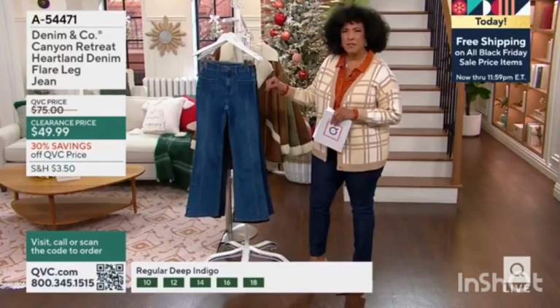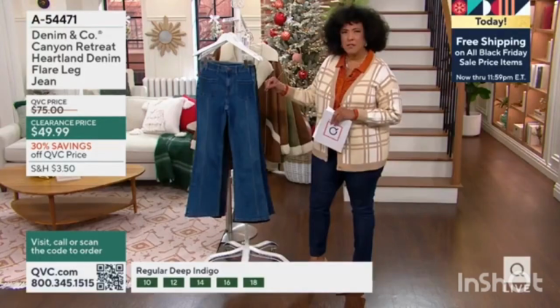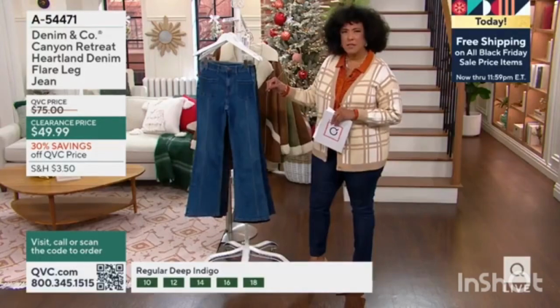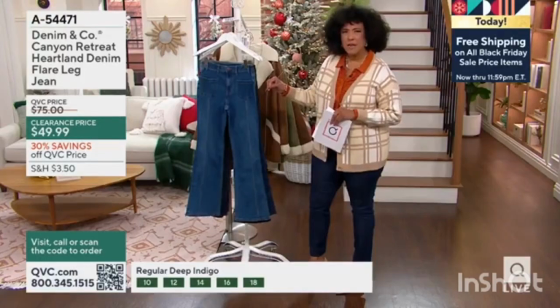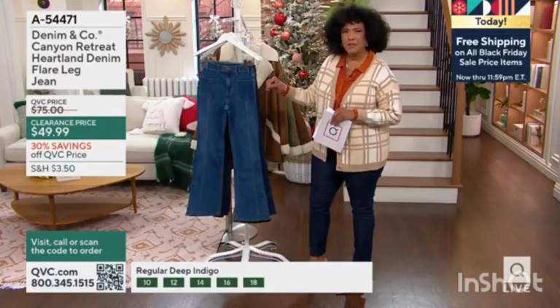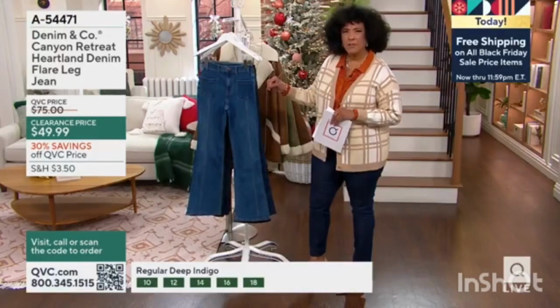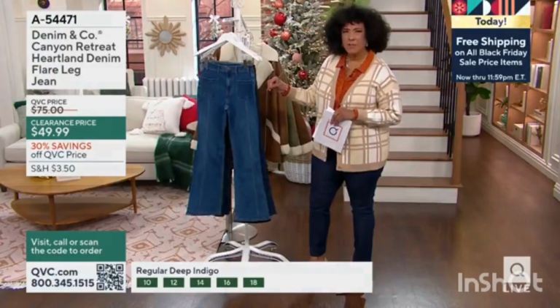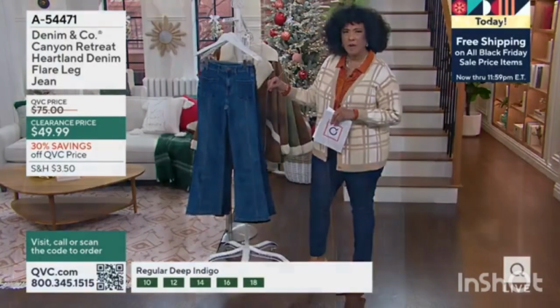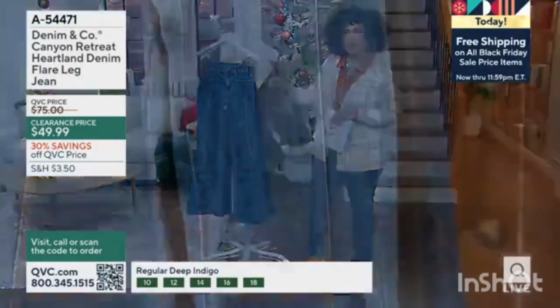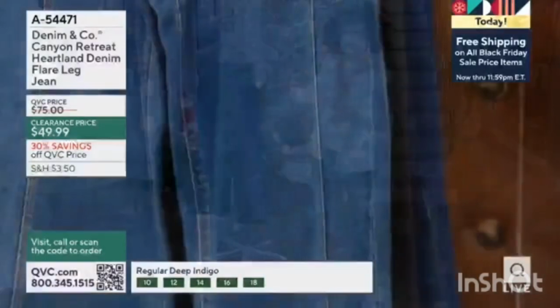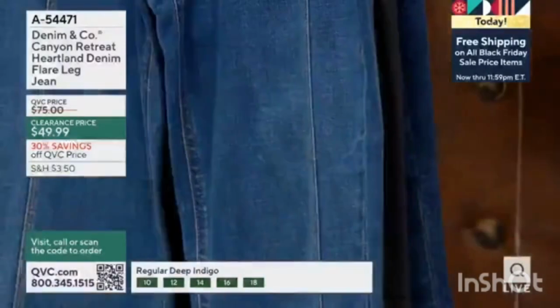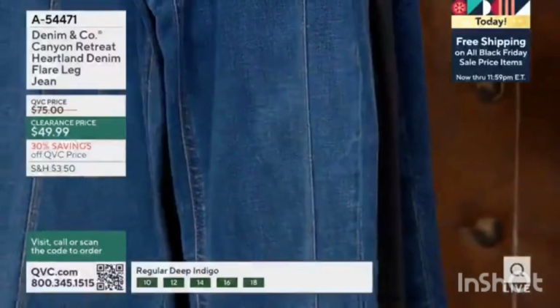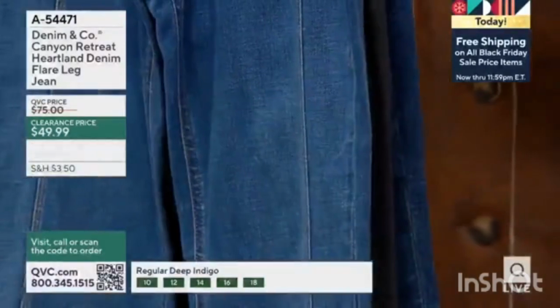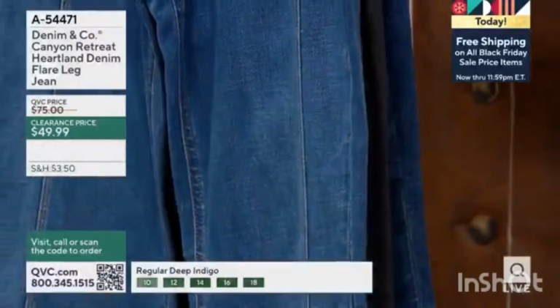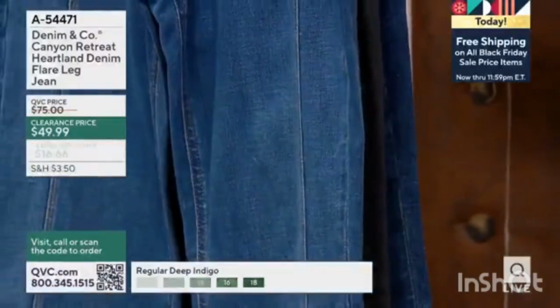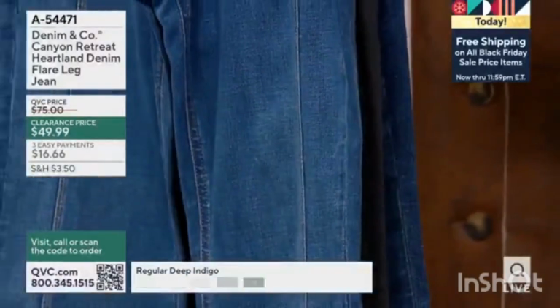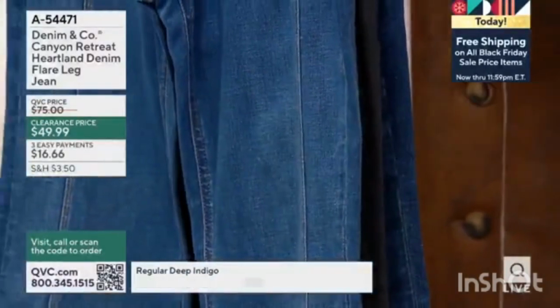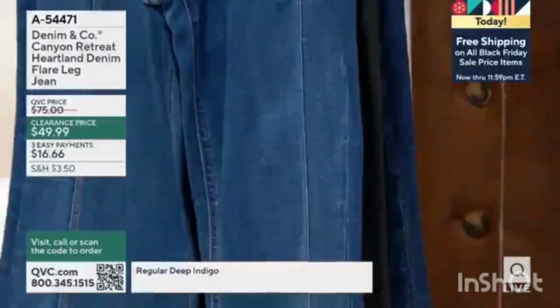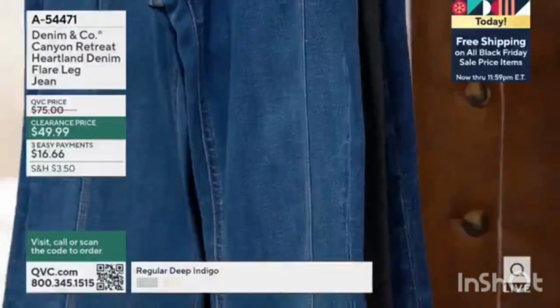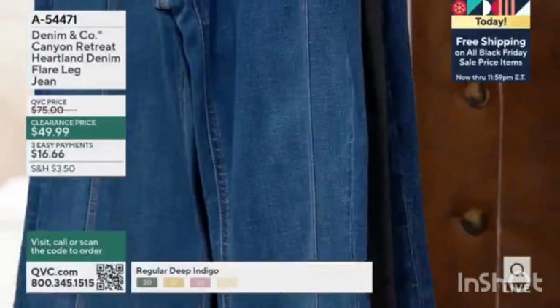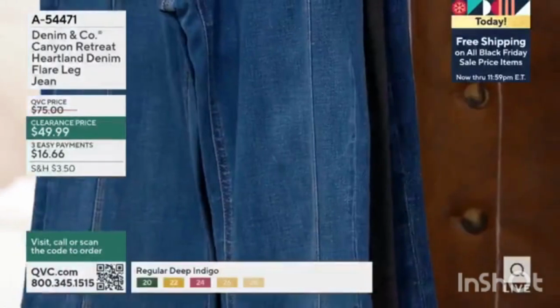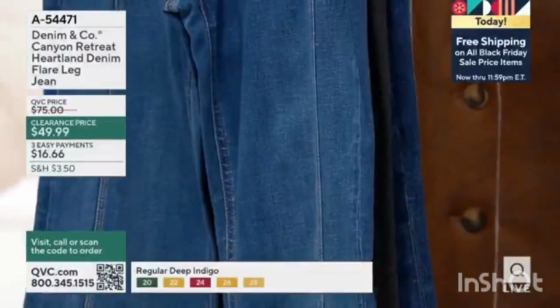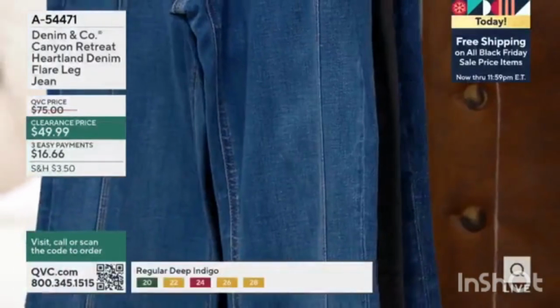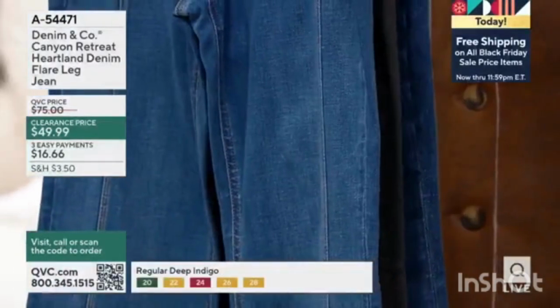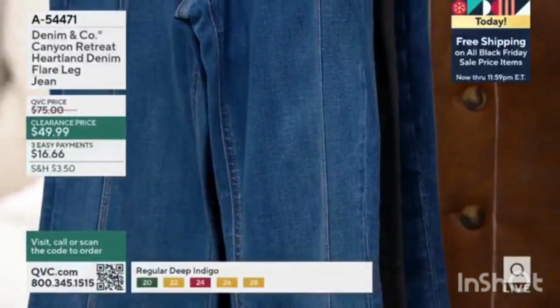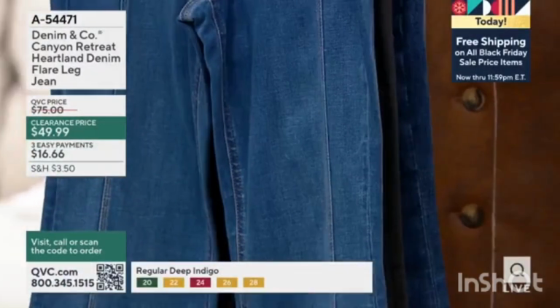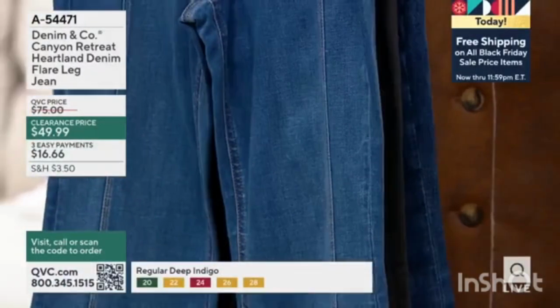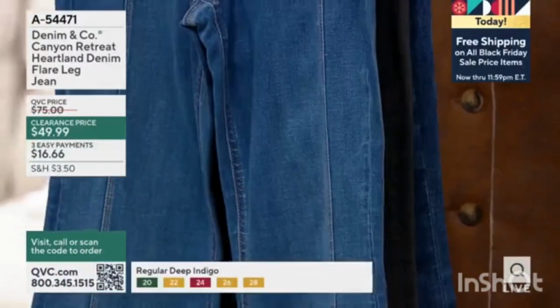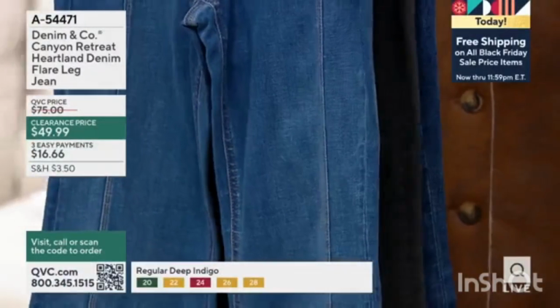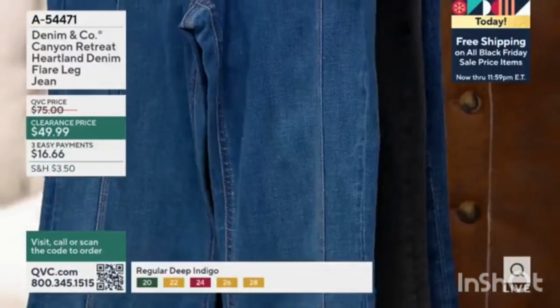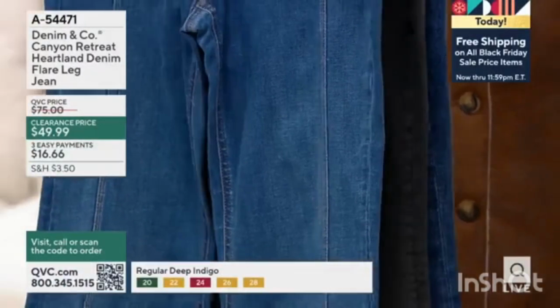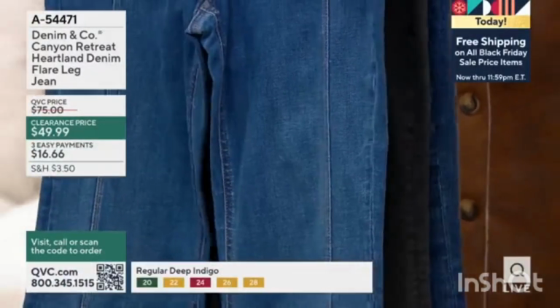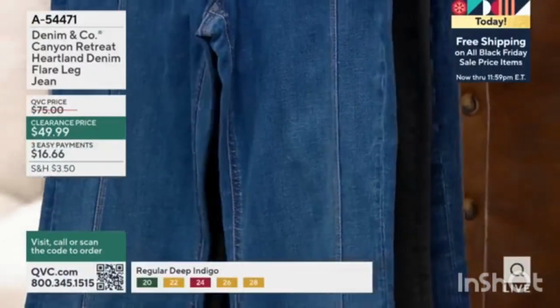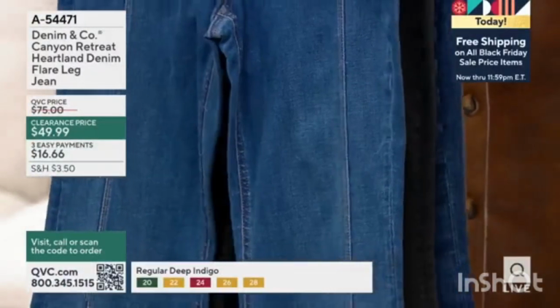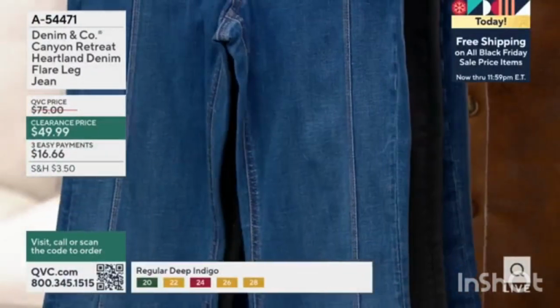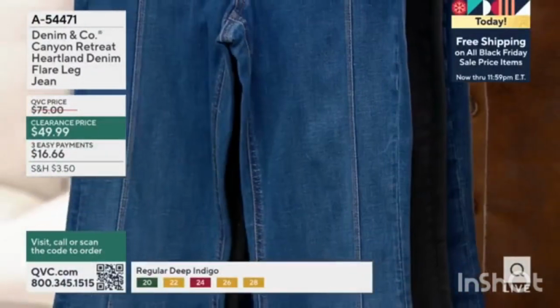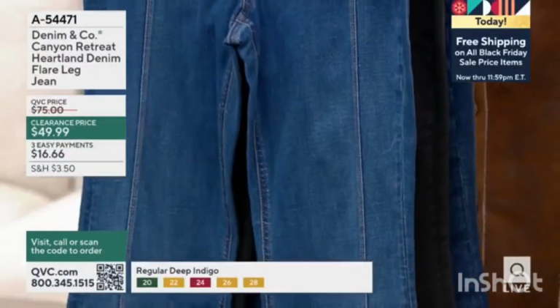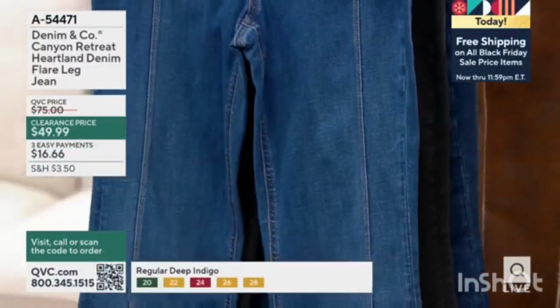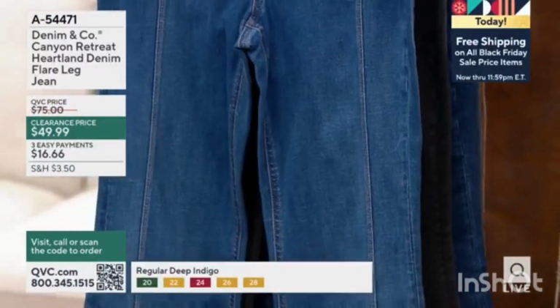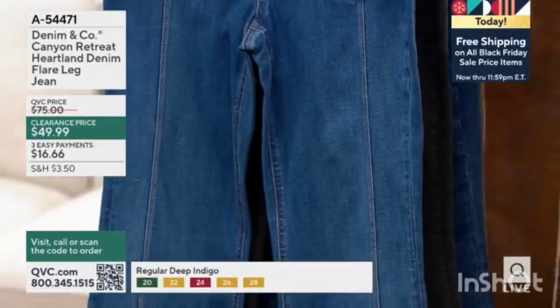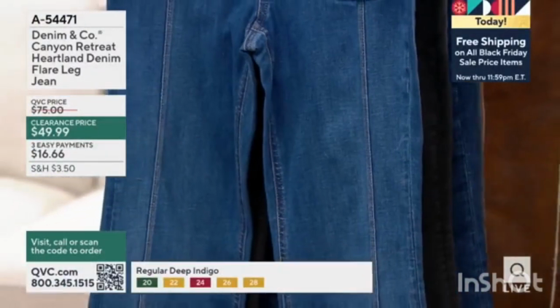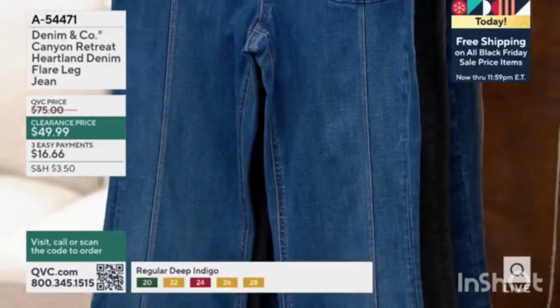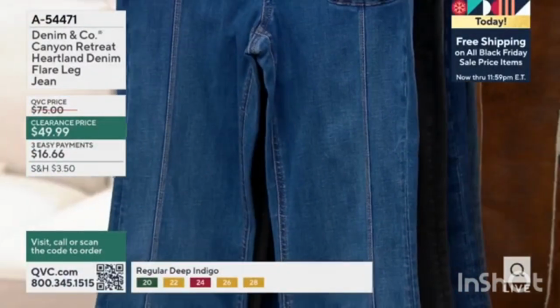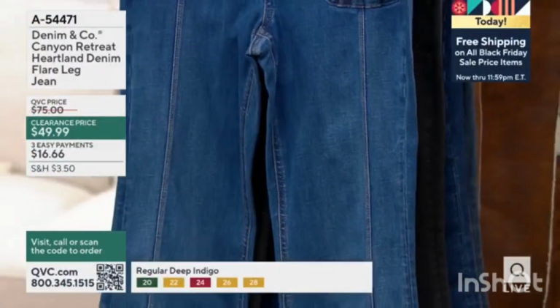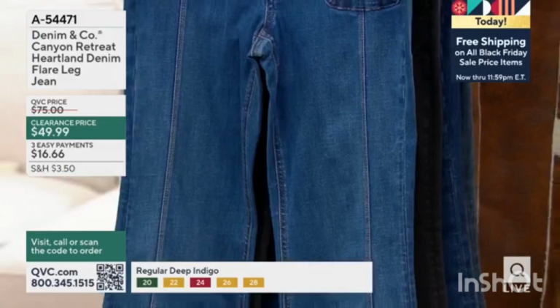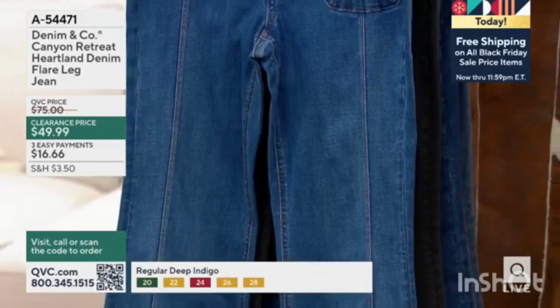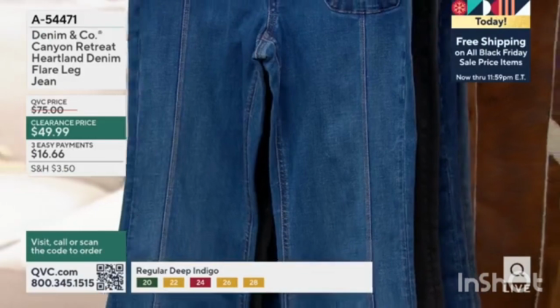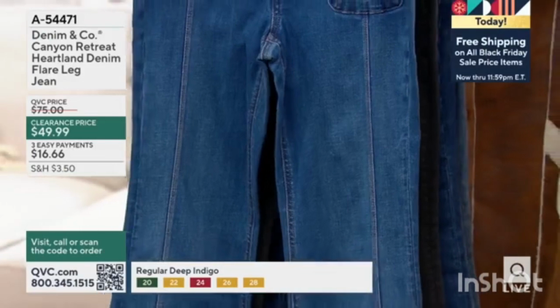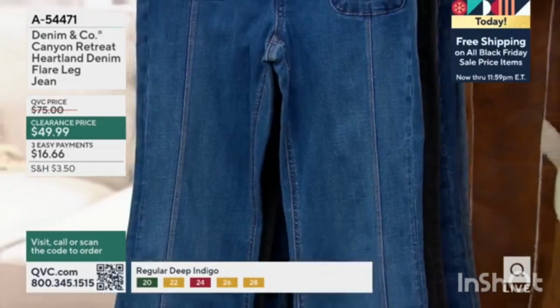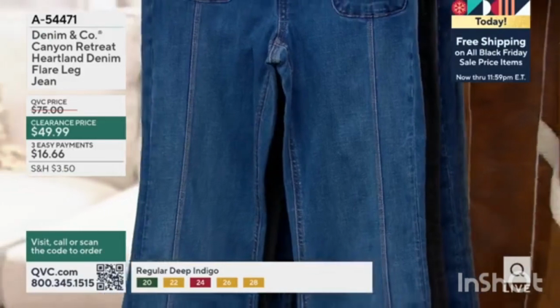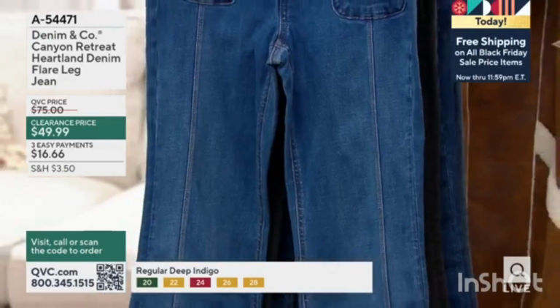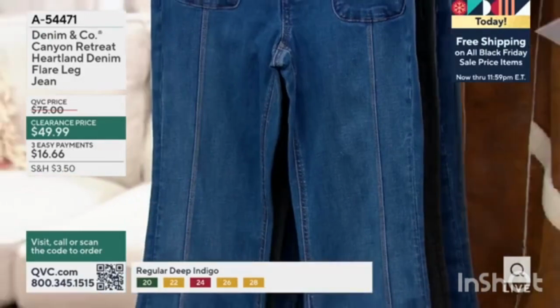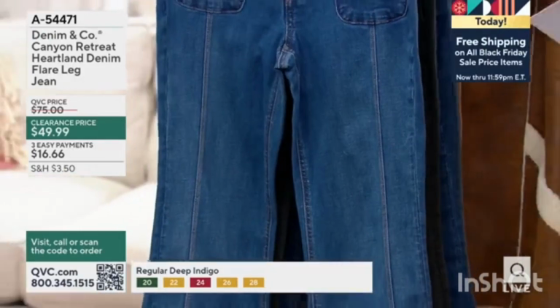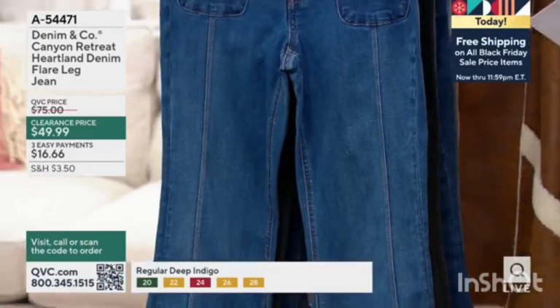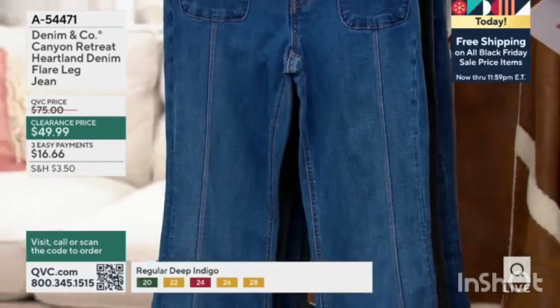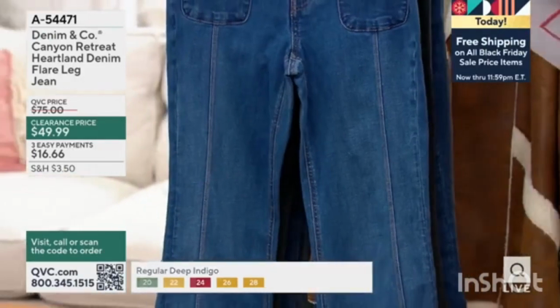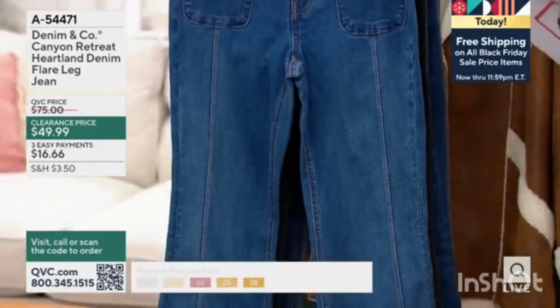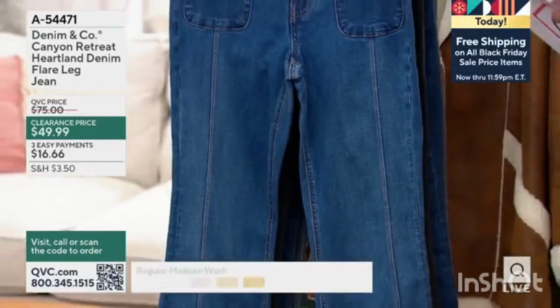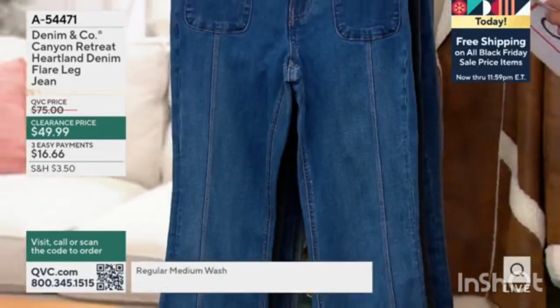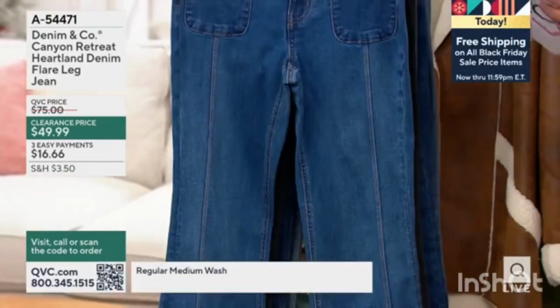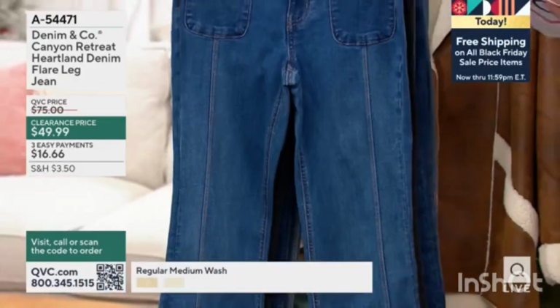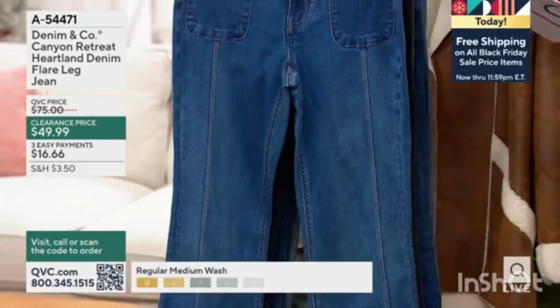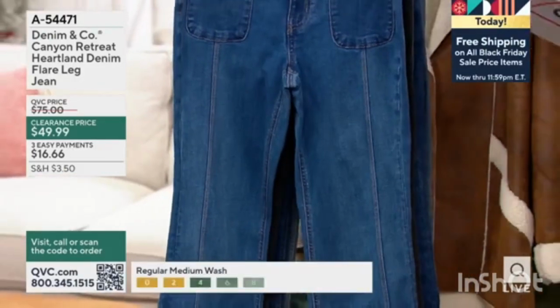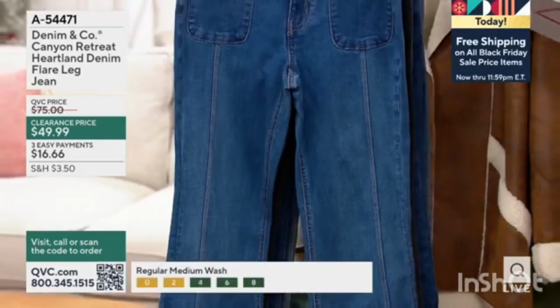Kind of a modern updated twist. So let's go through colors and then we're going to chat with our guest Tess.